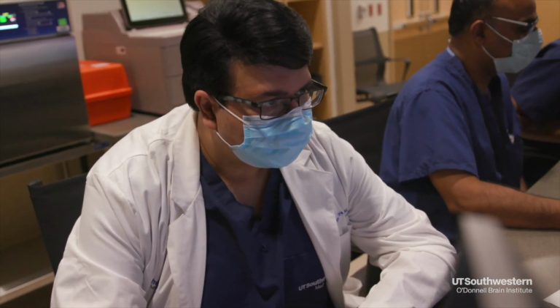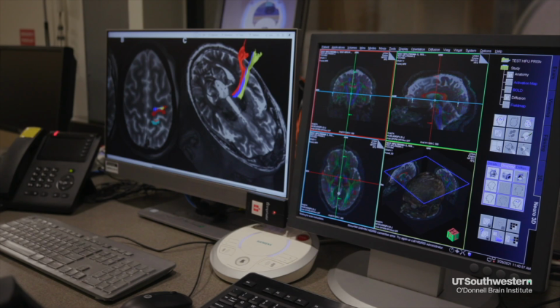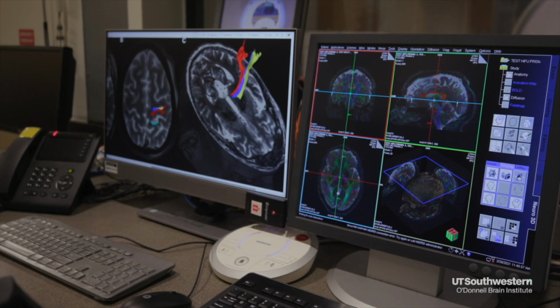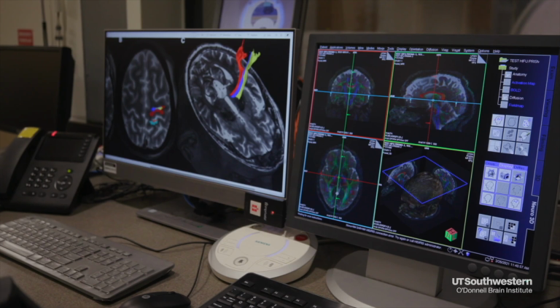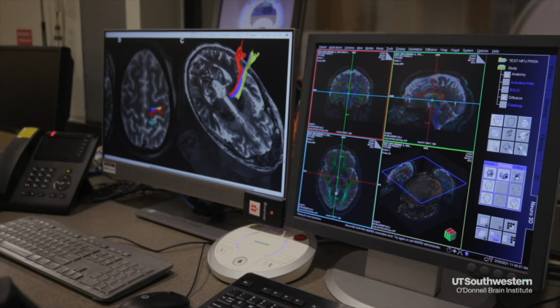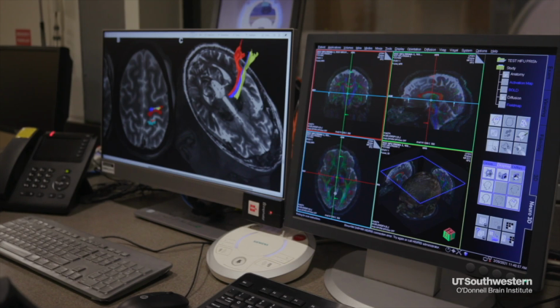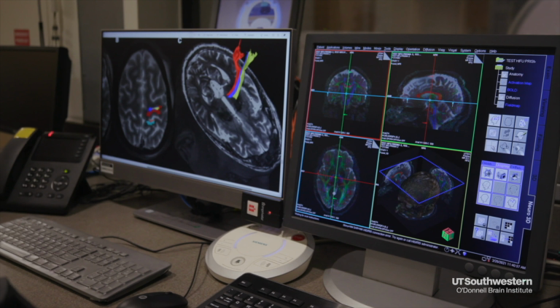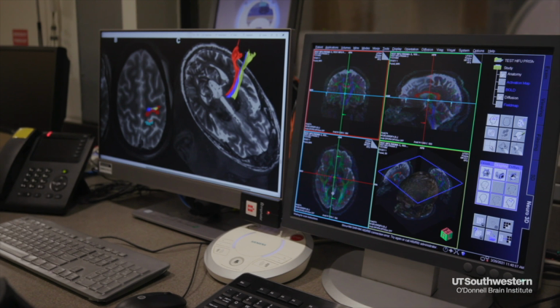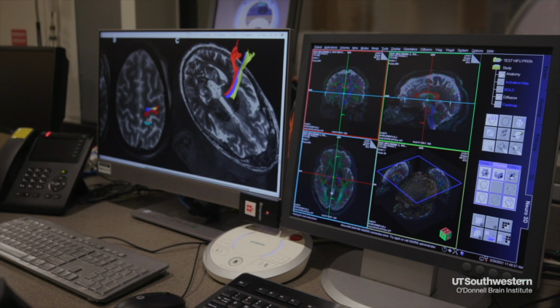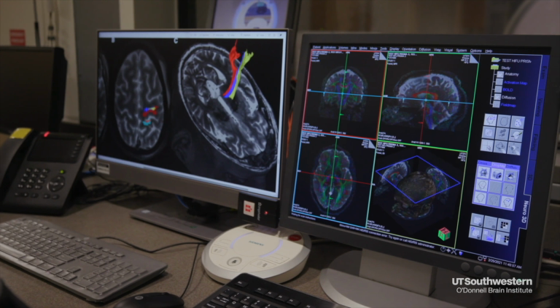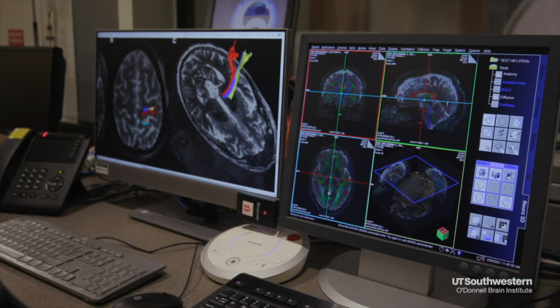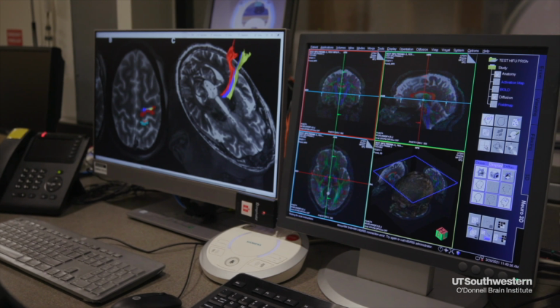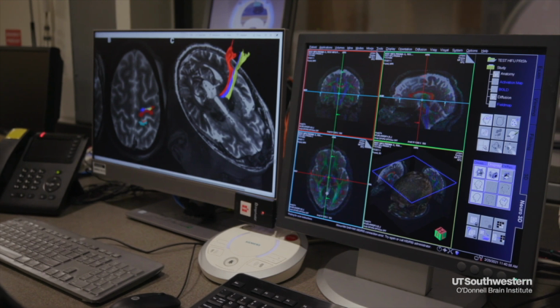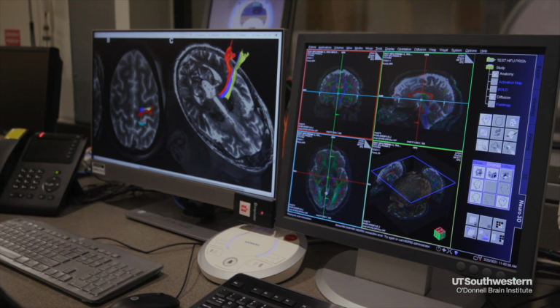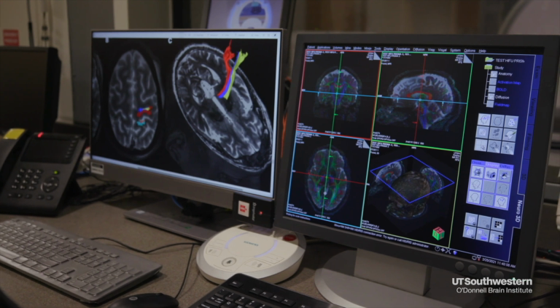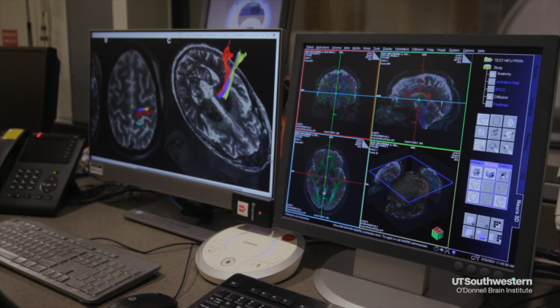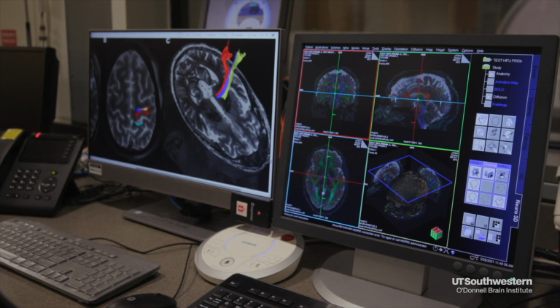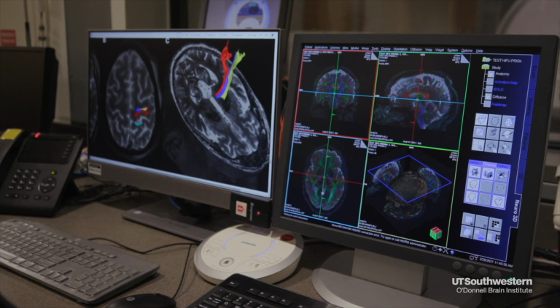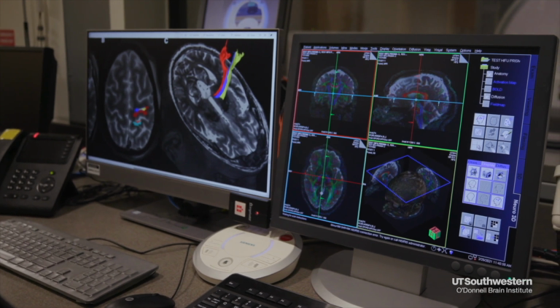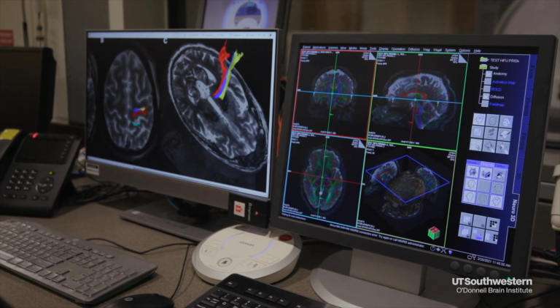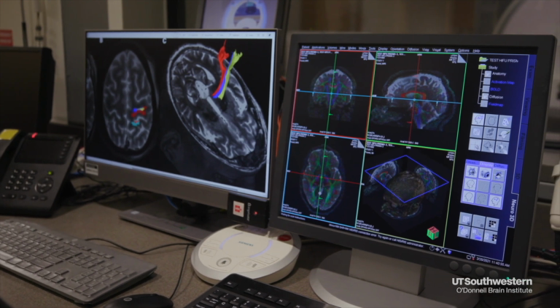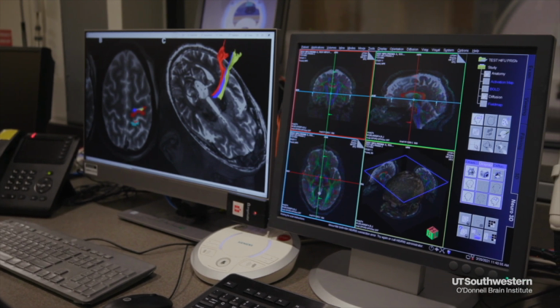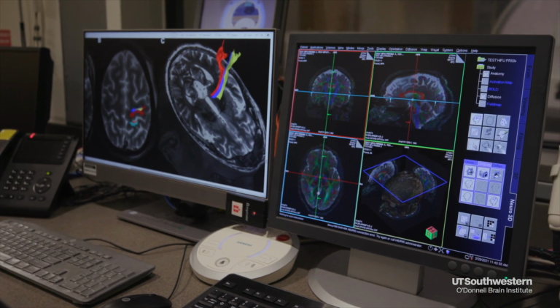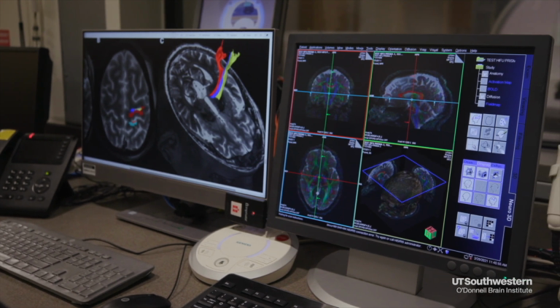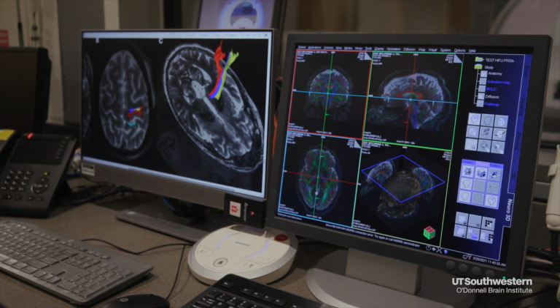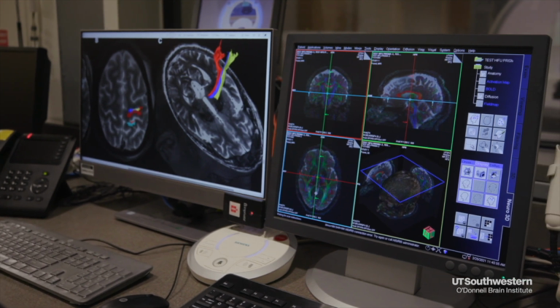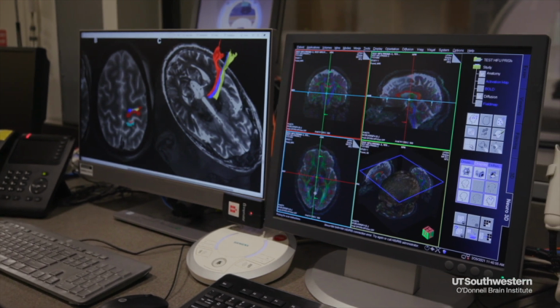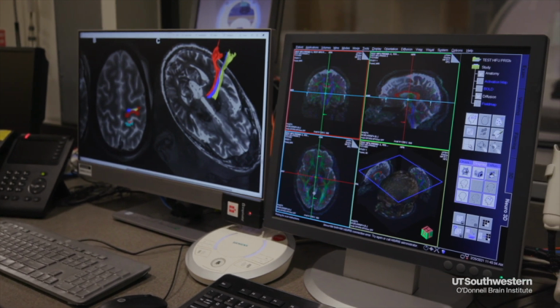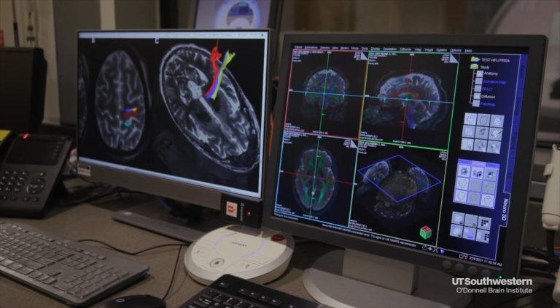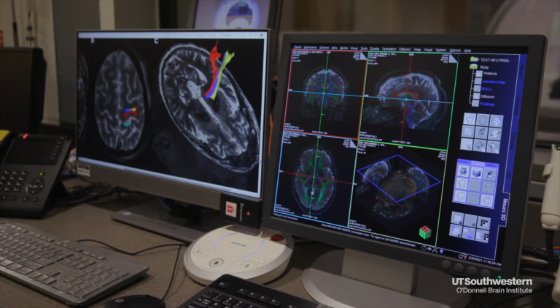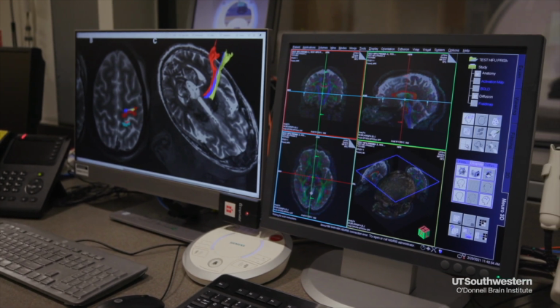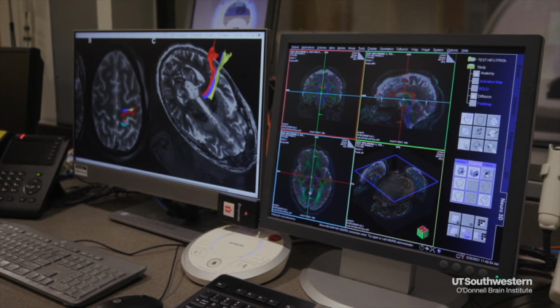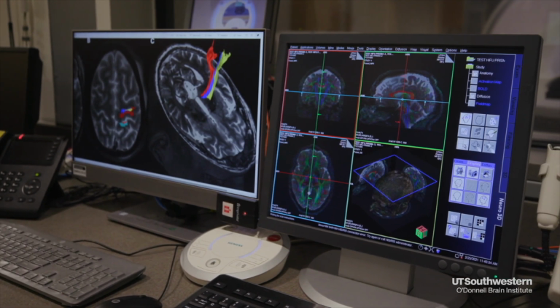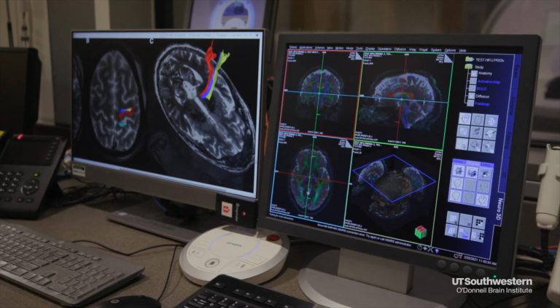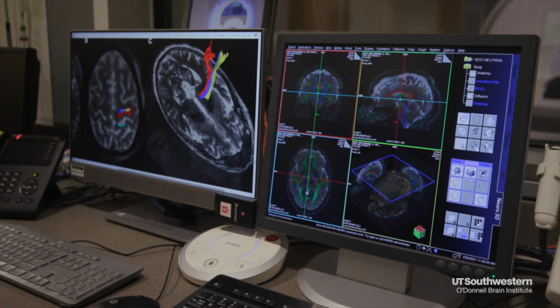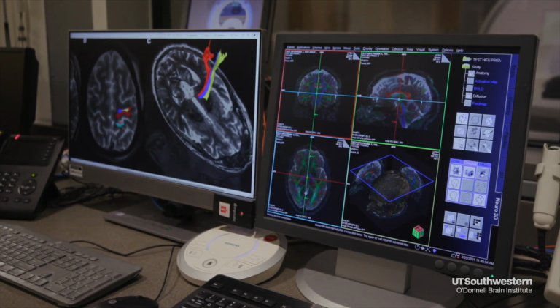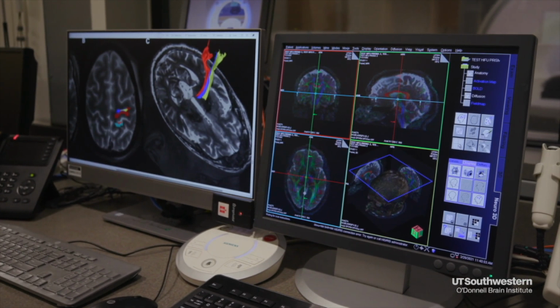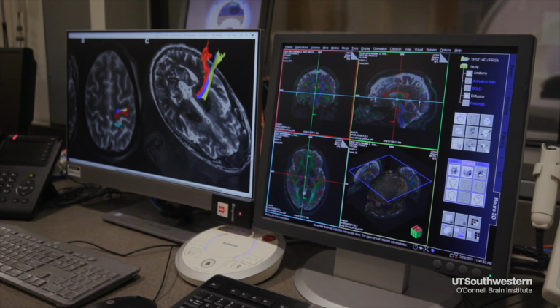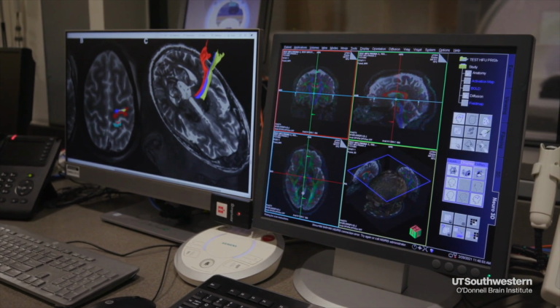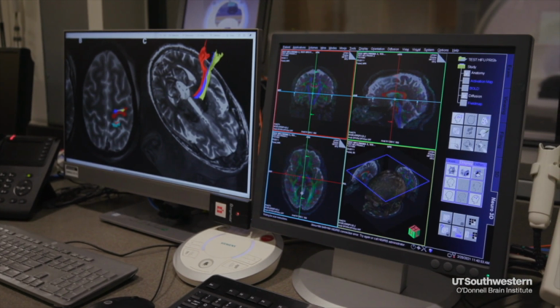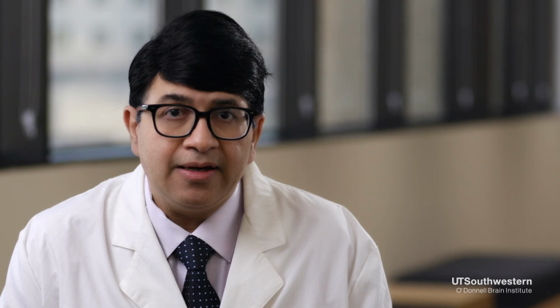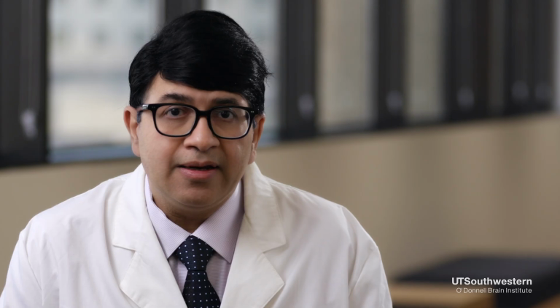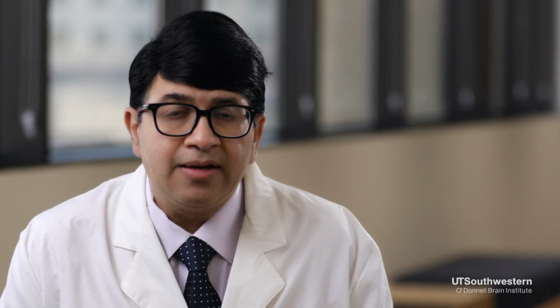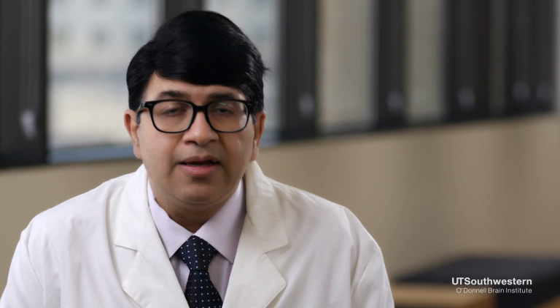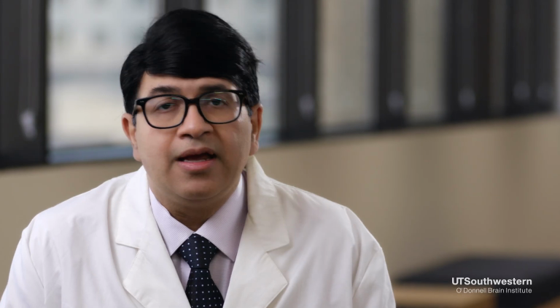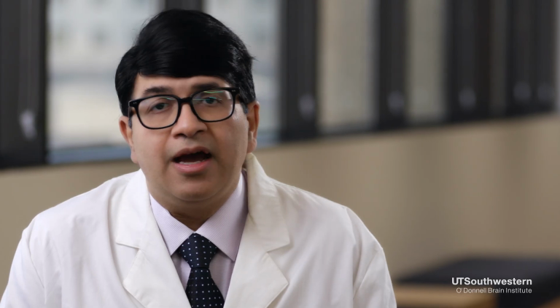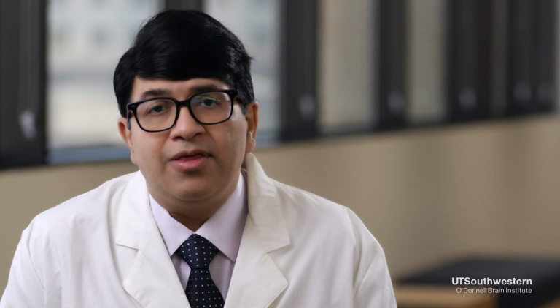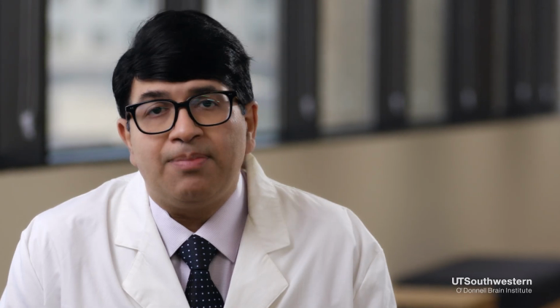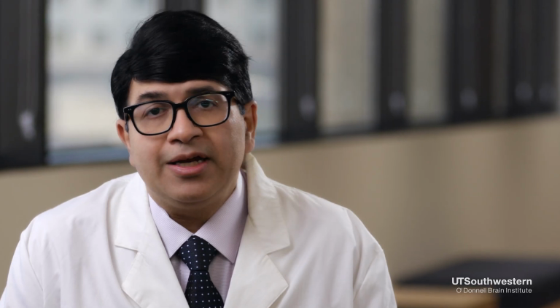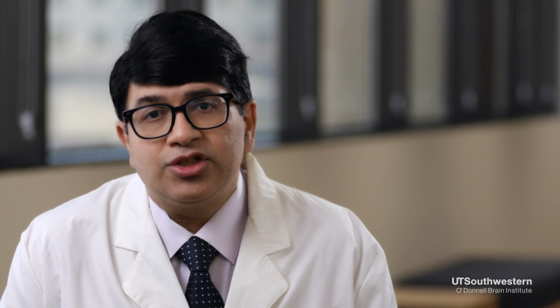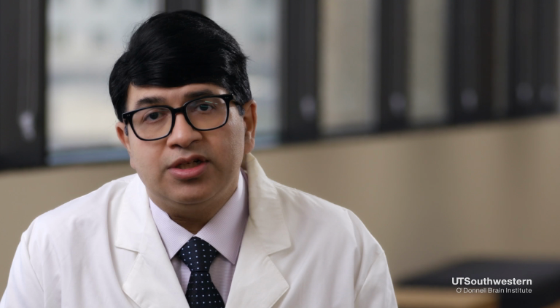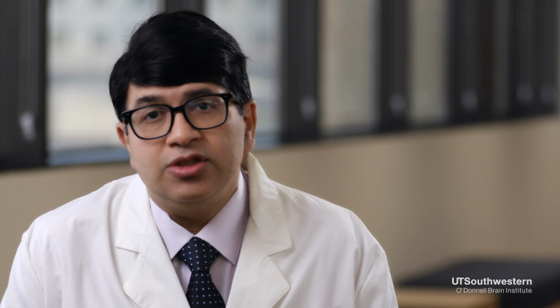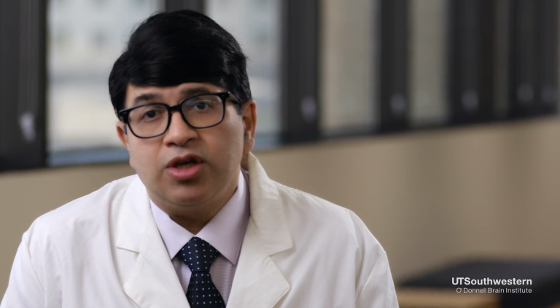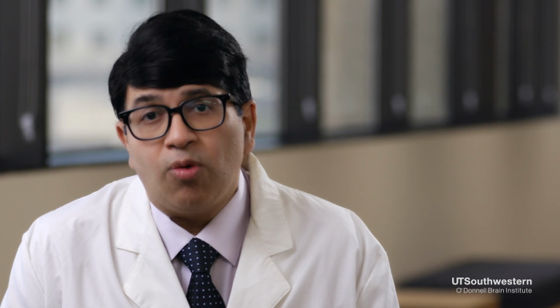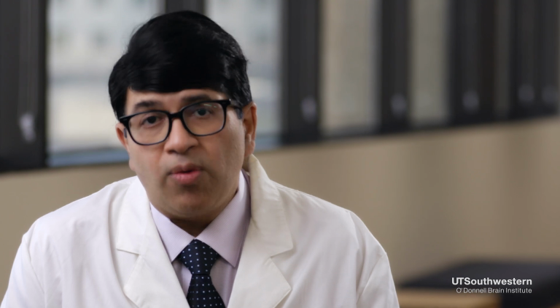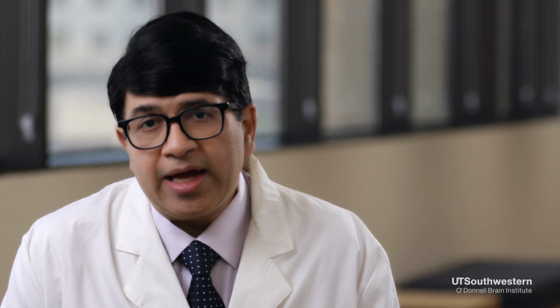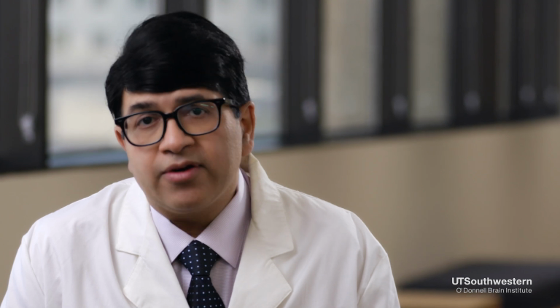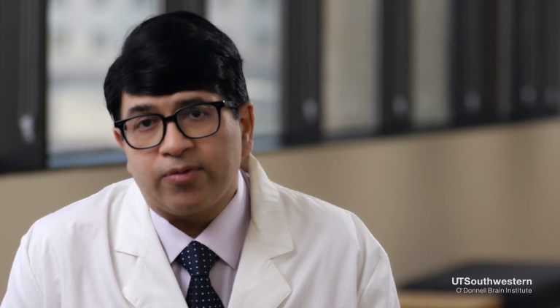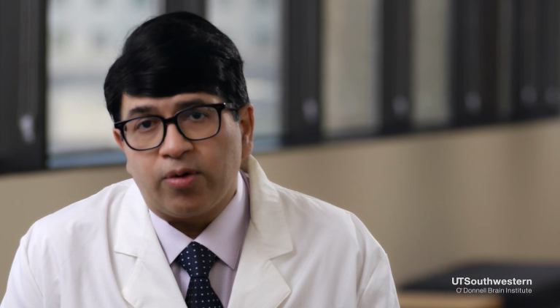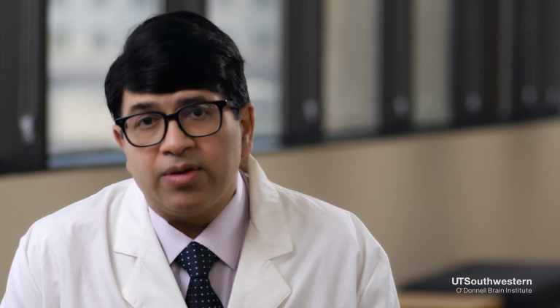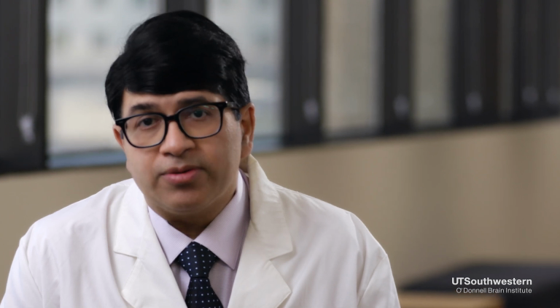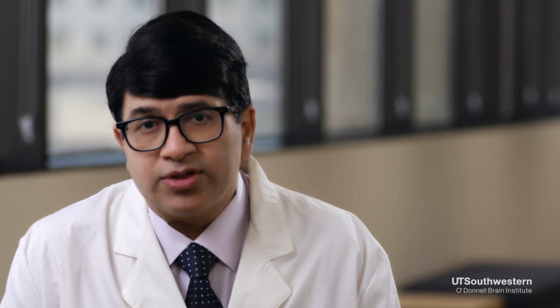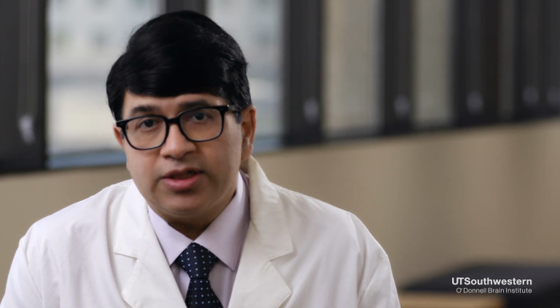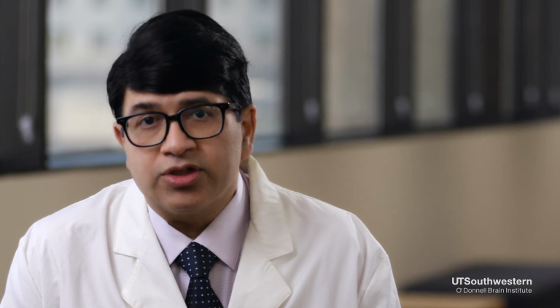We don't have to make any incisions, we don't leave any hardware behind, and the patient is awake for the procedure.